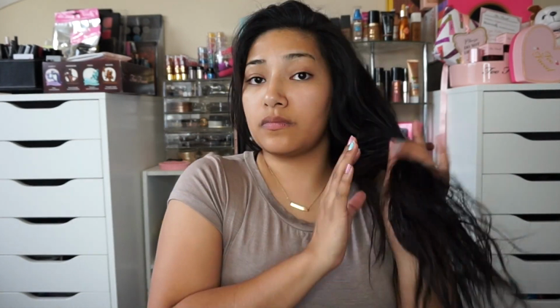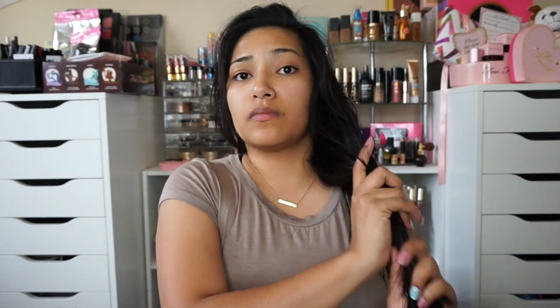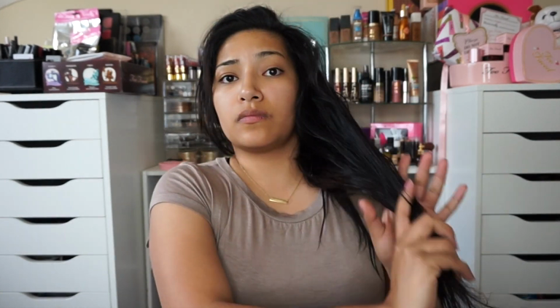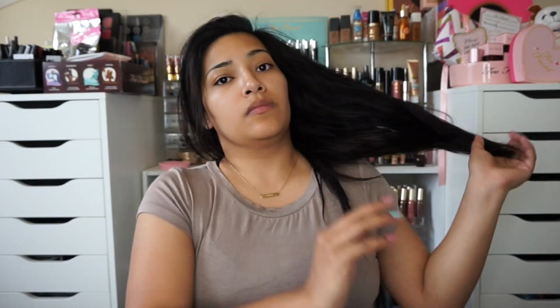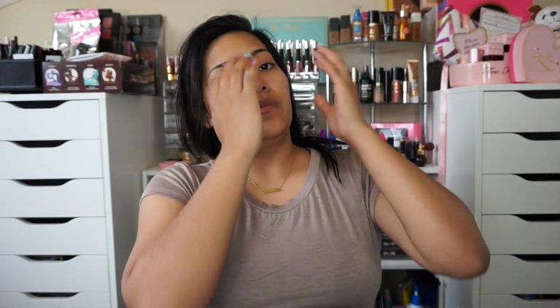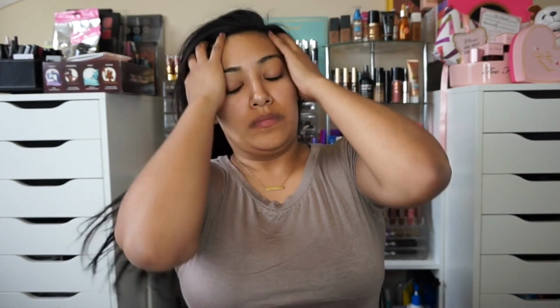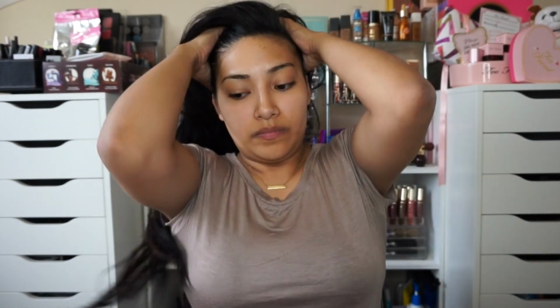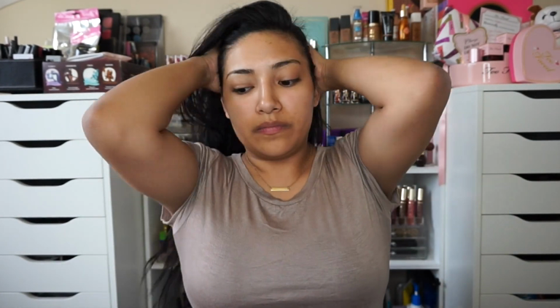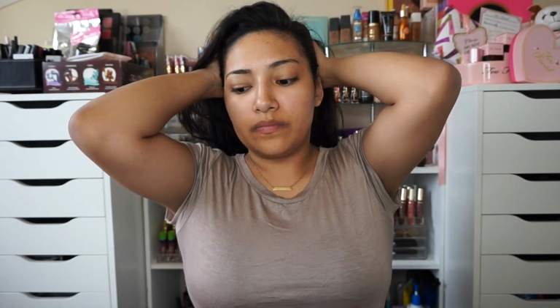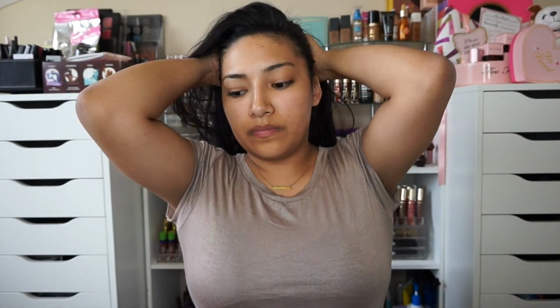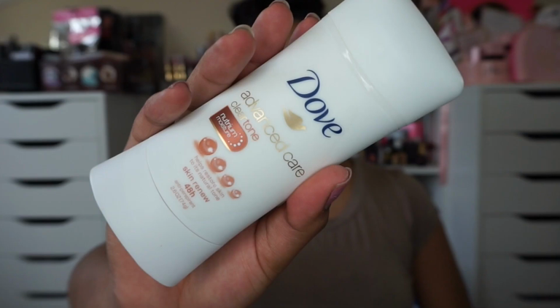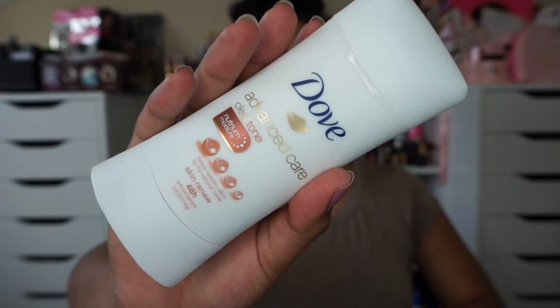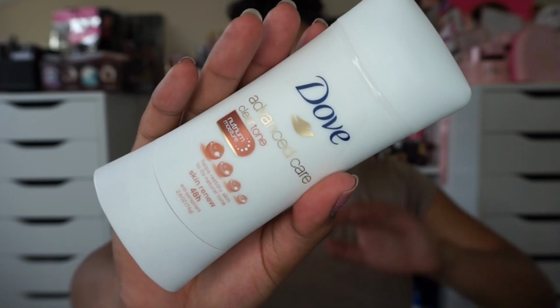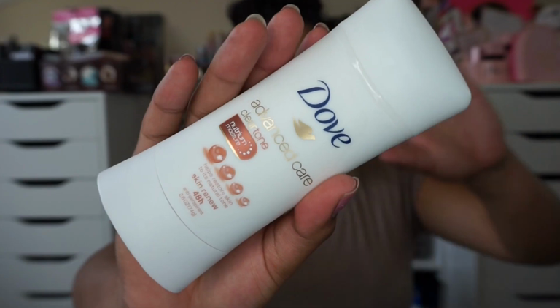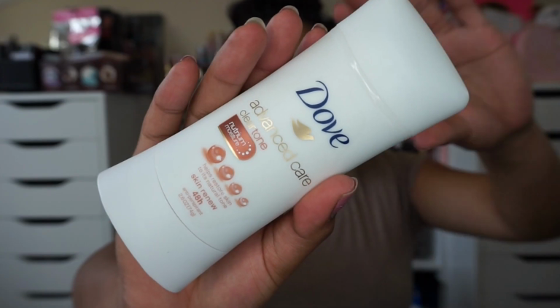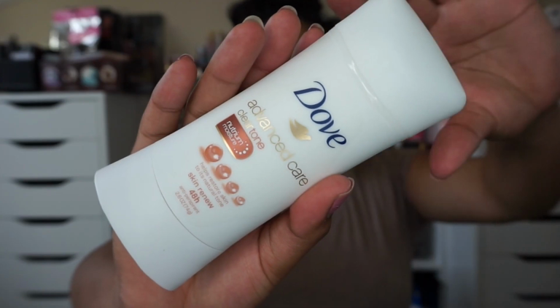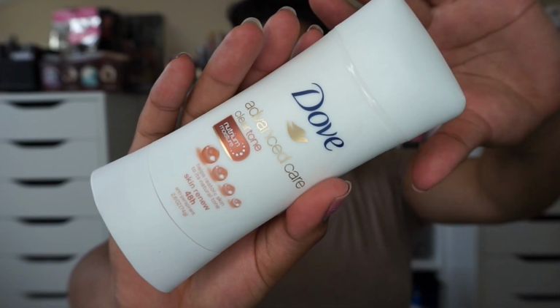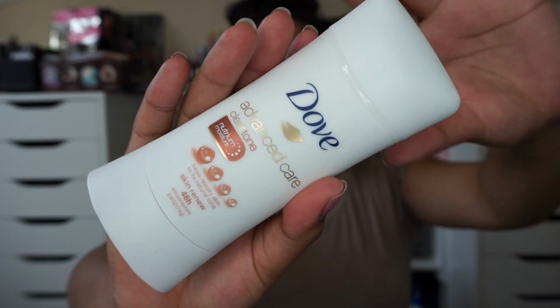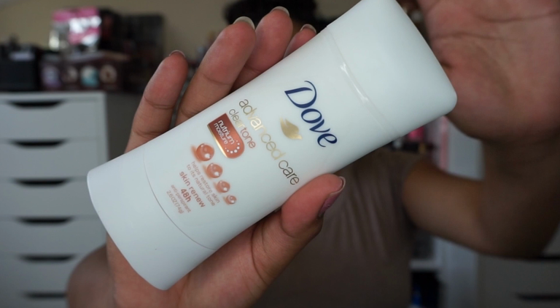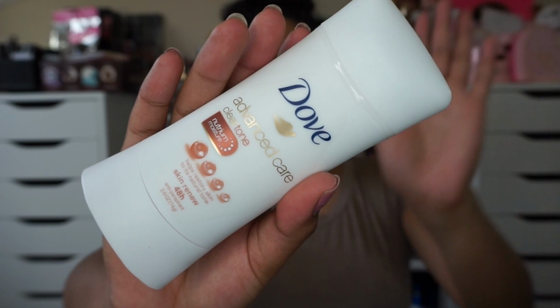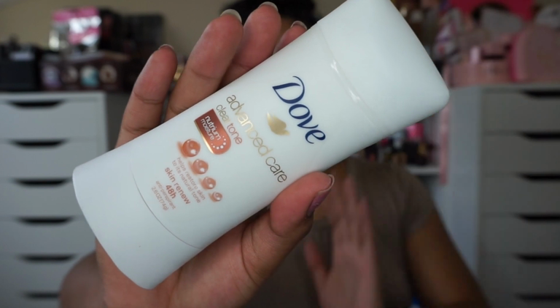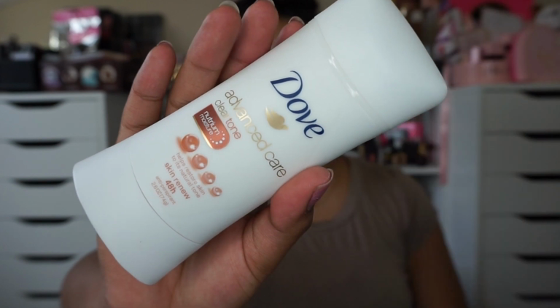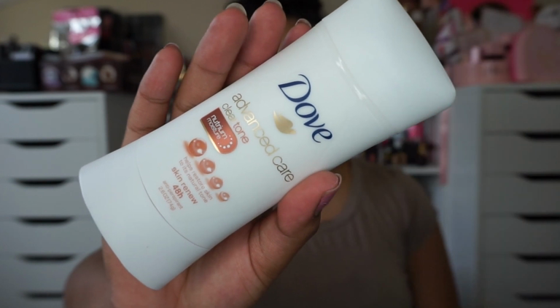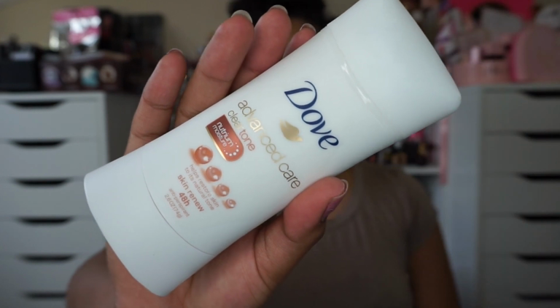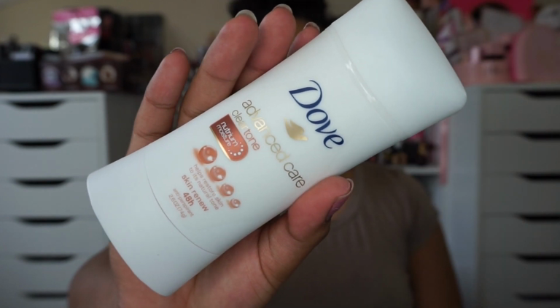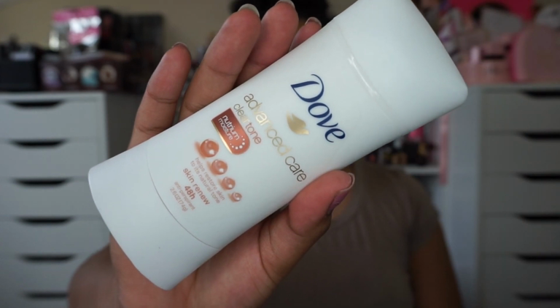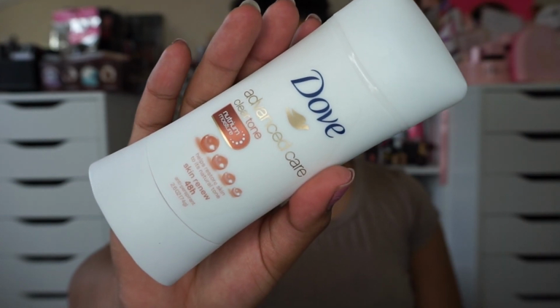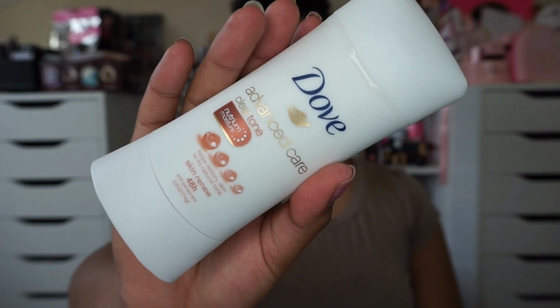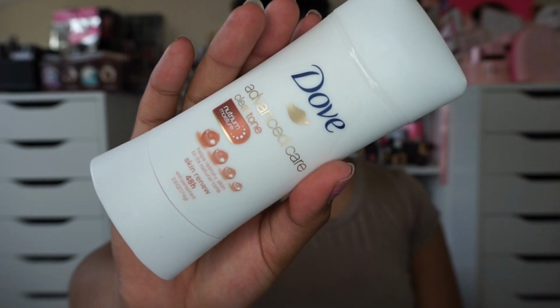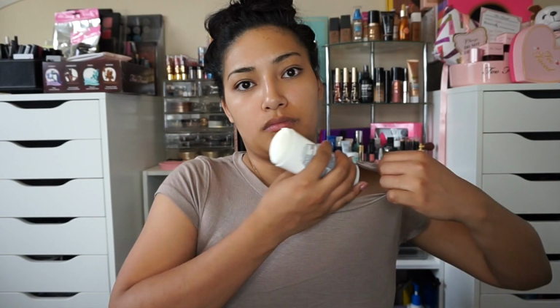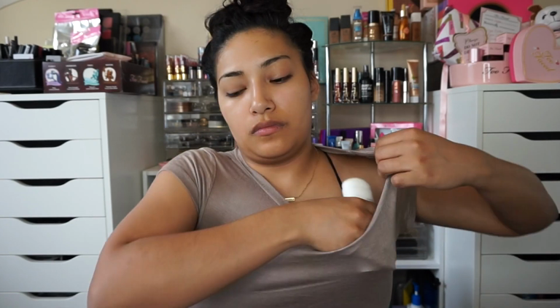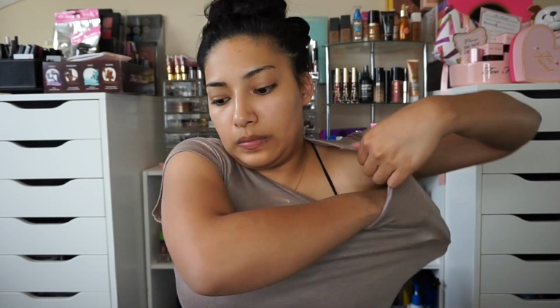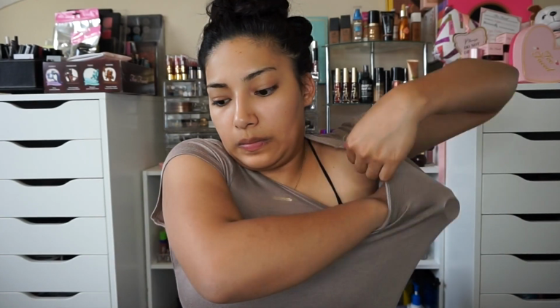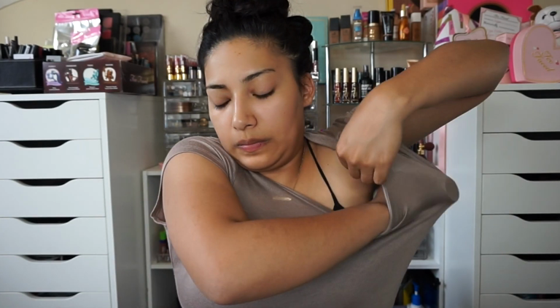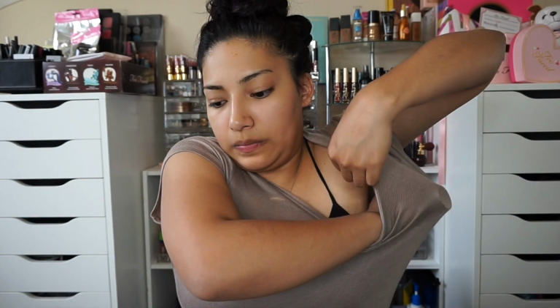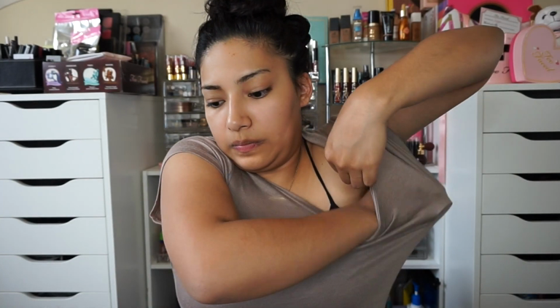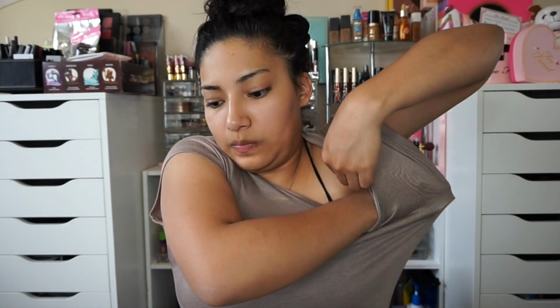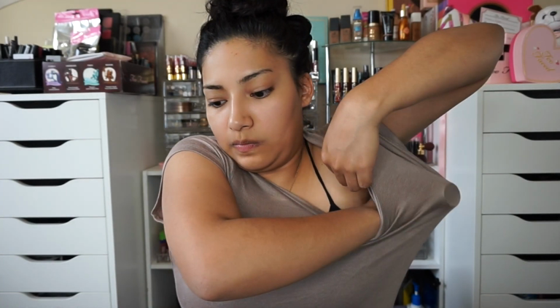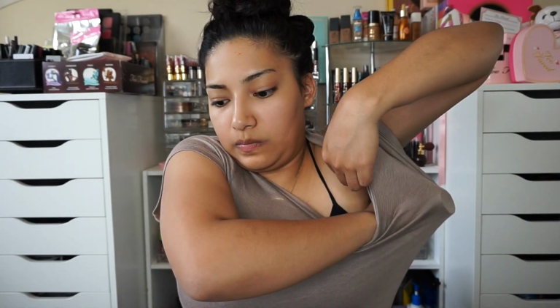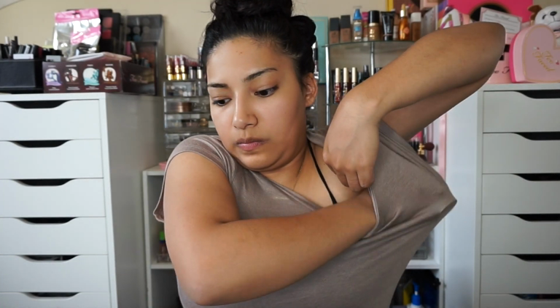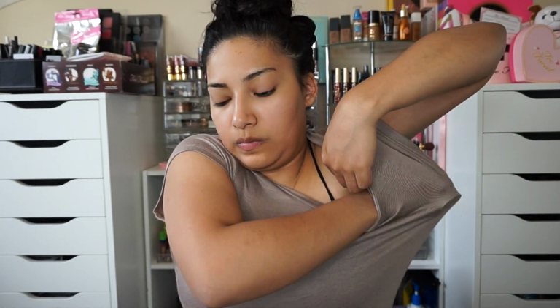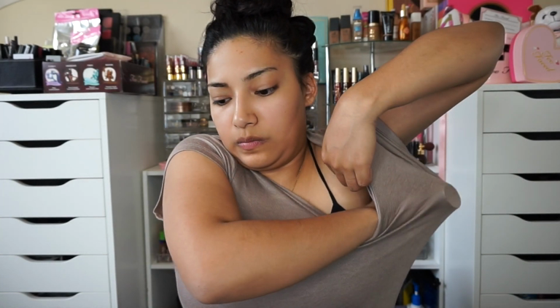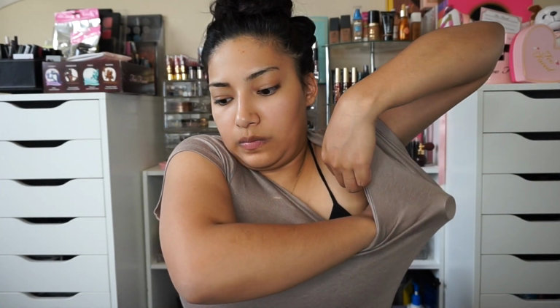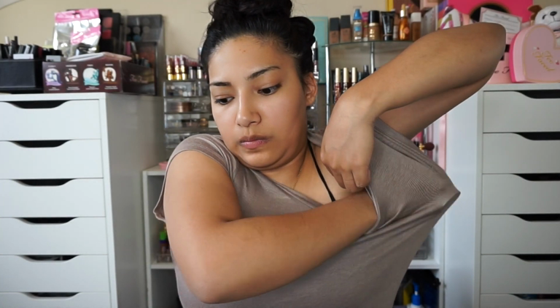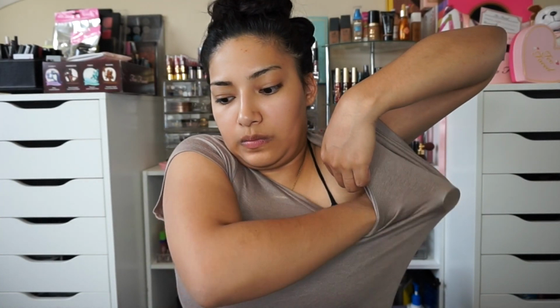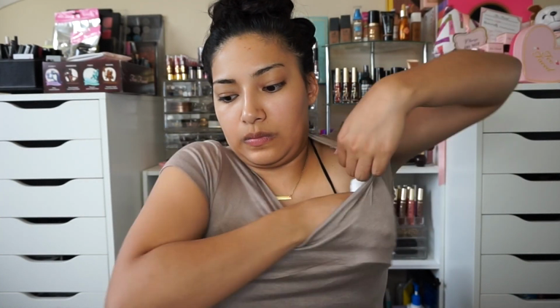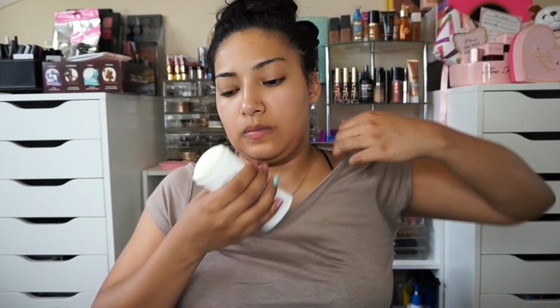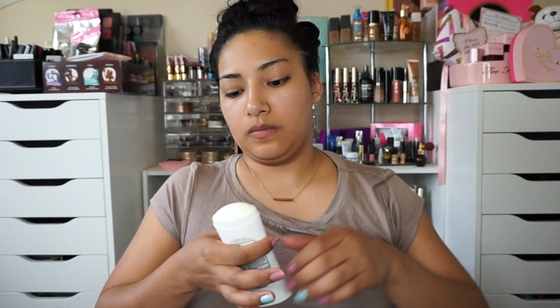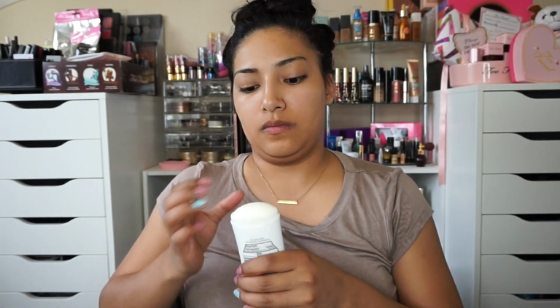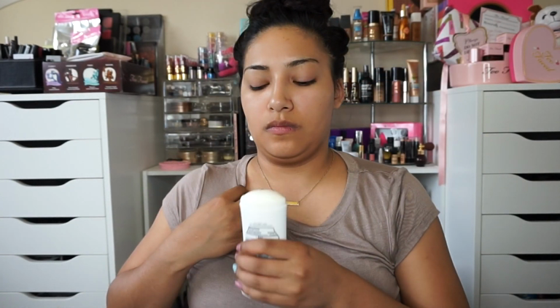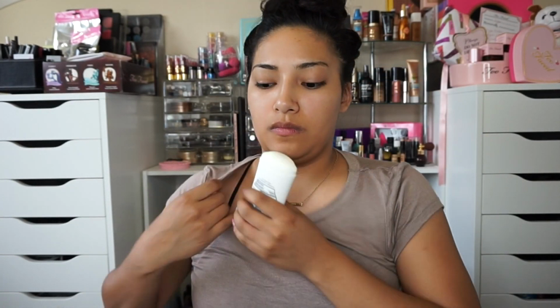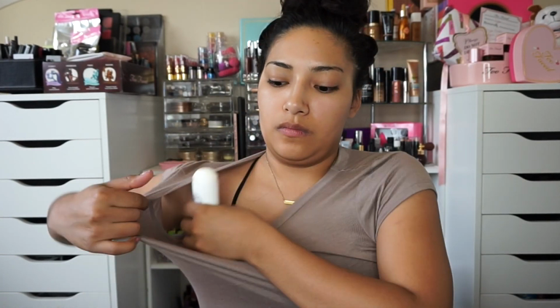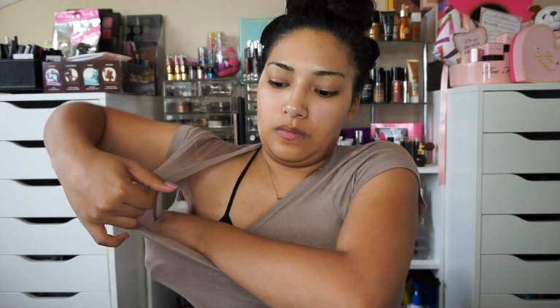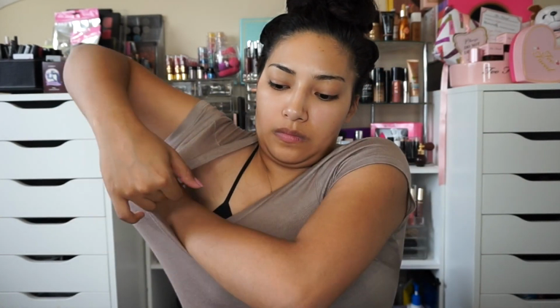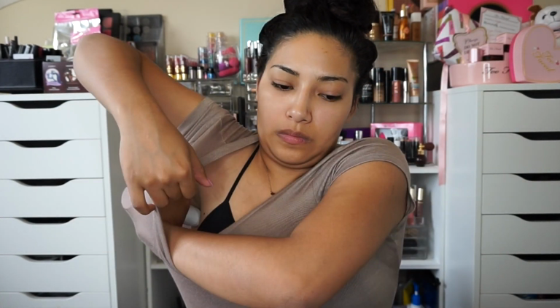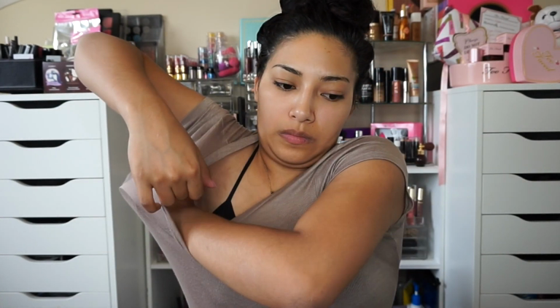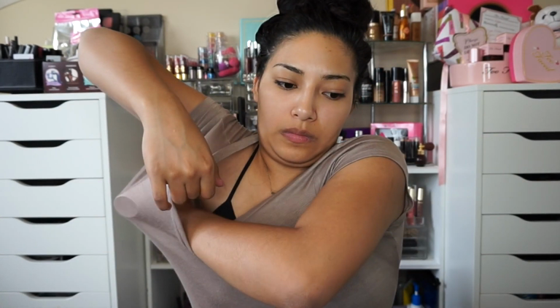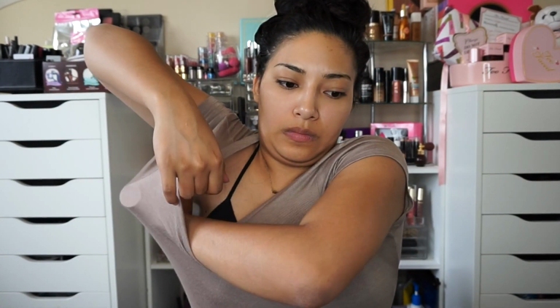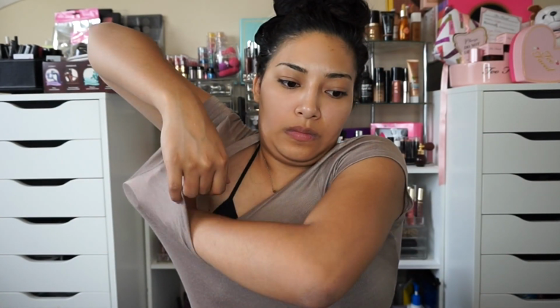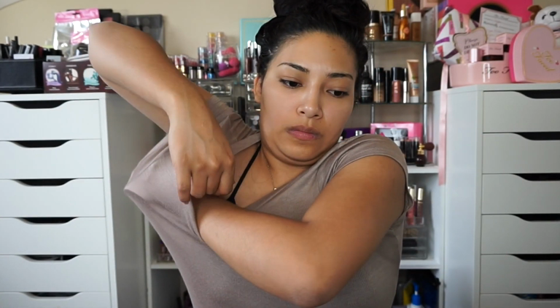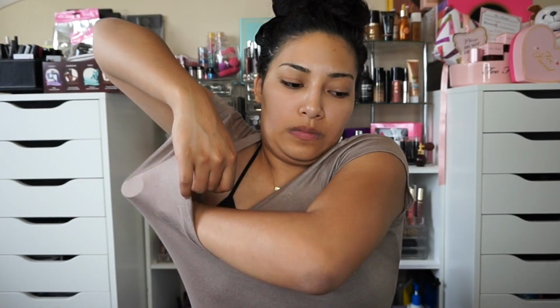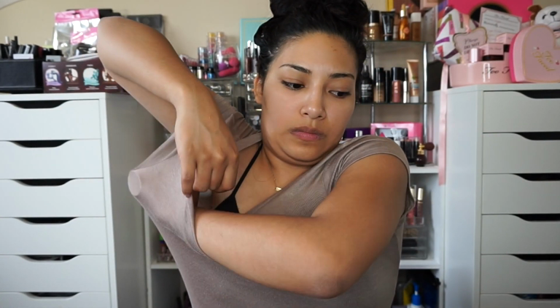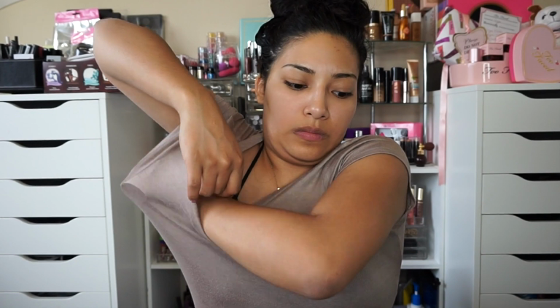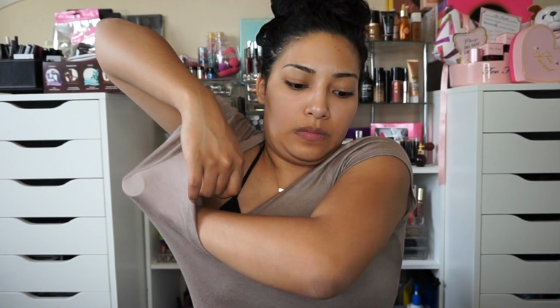Now I'm using this Dove deodorant. If you have used it, let me know — it's supposed to lighten the underarms. Mine are pretty dark so I'm hoping this works.